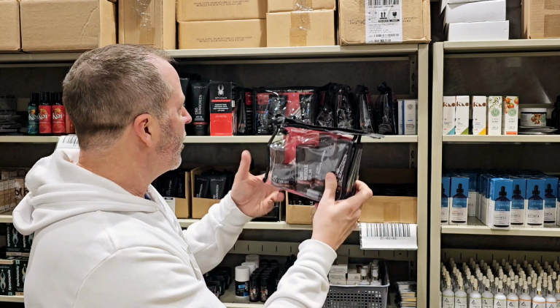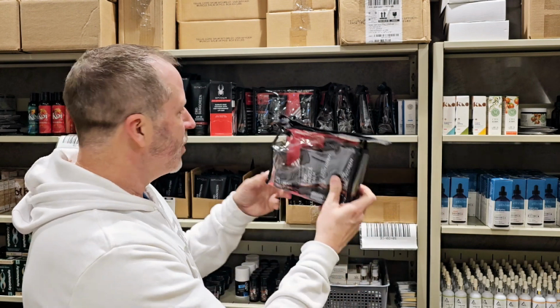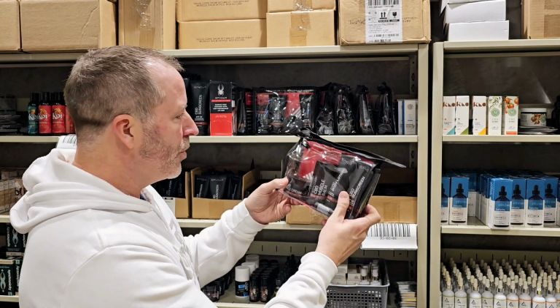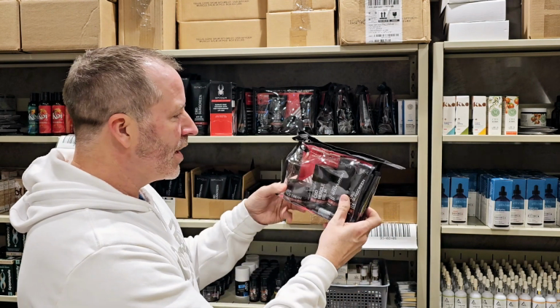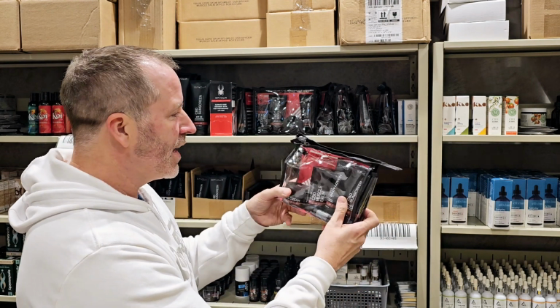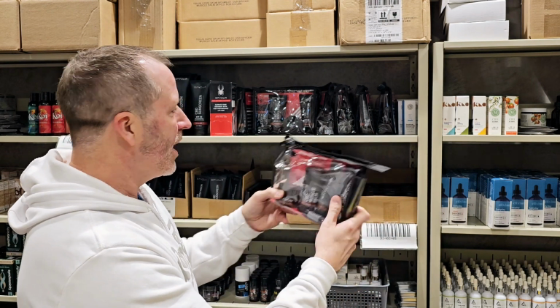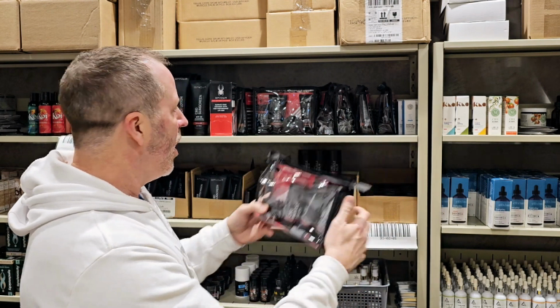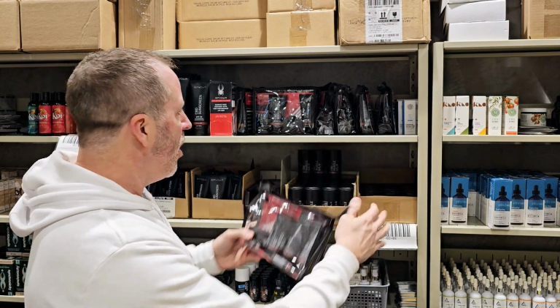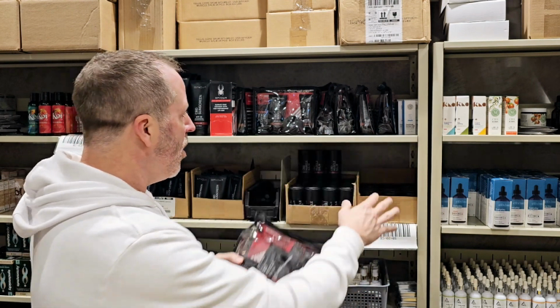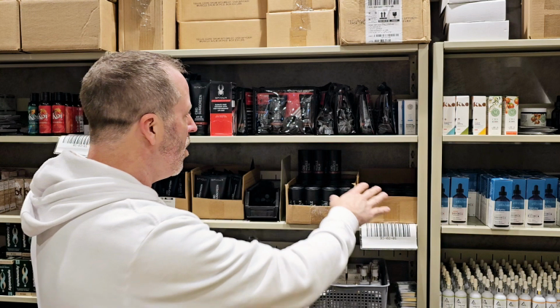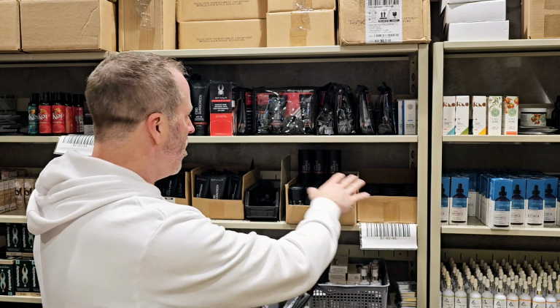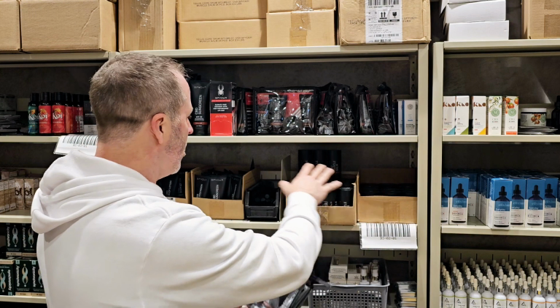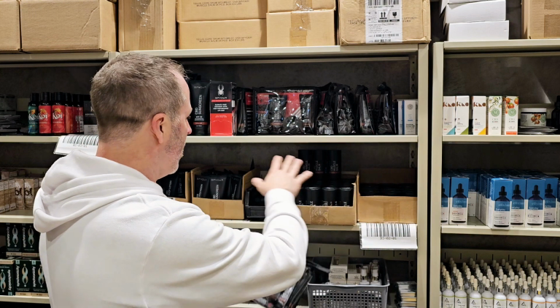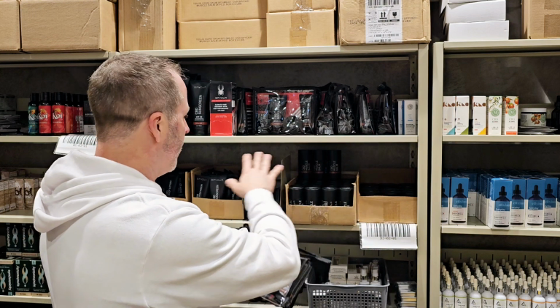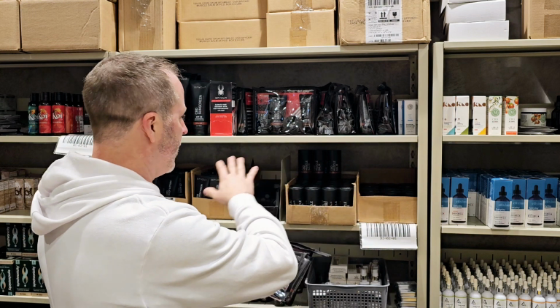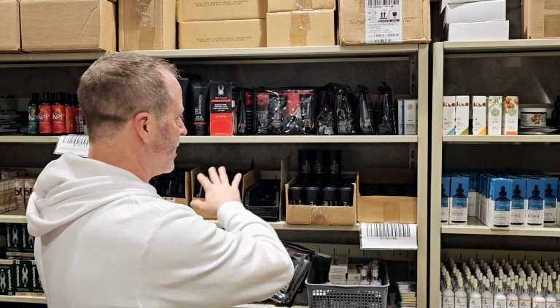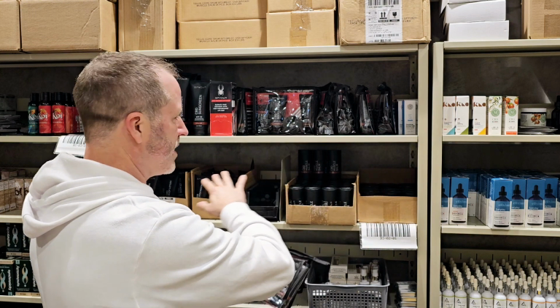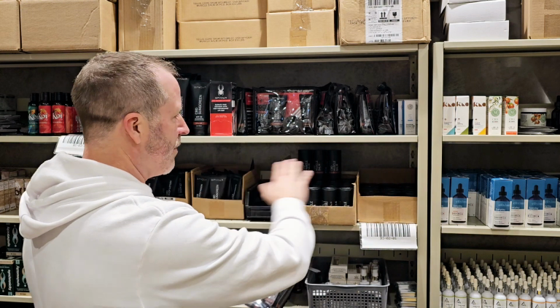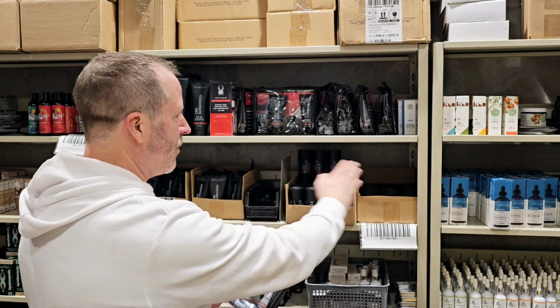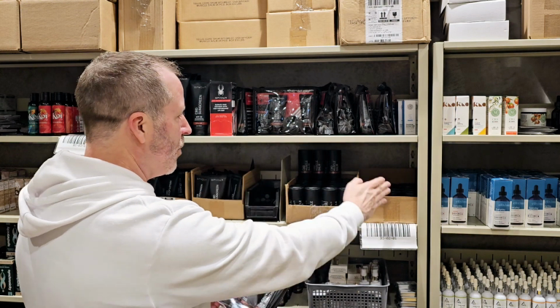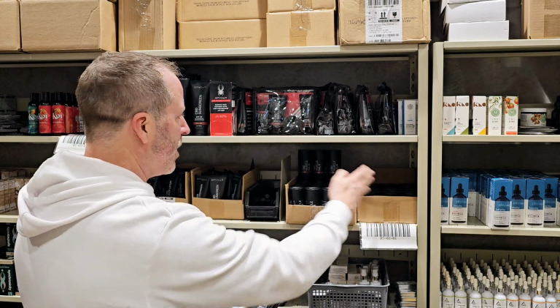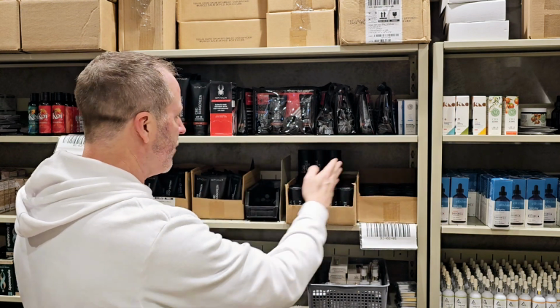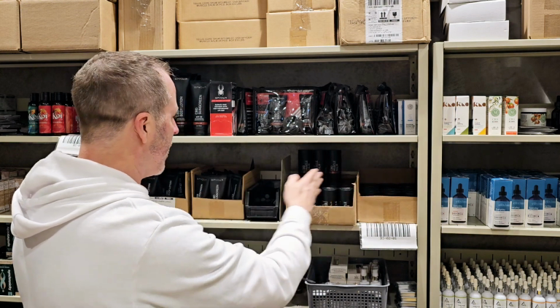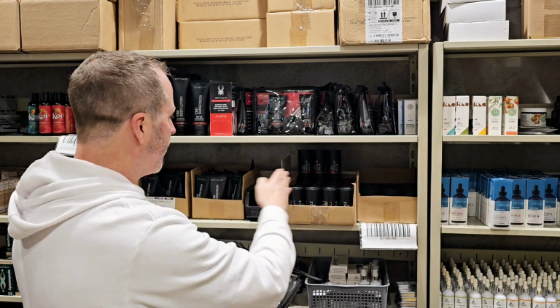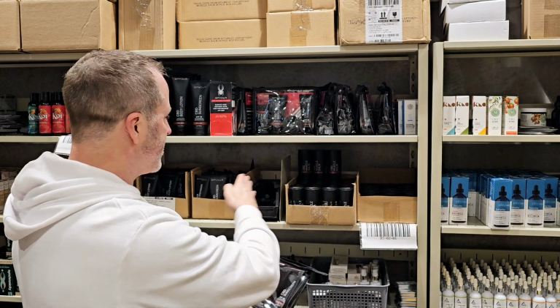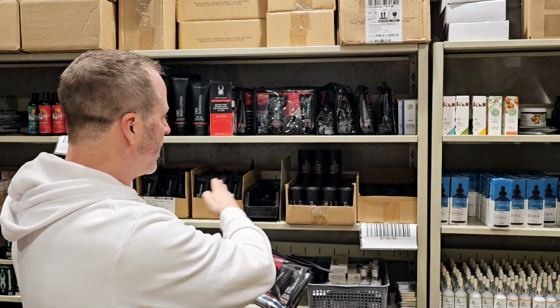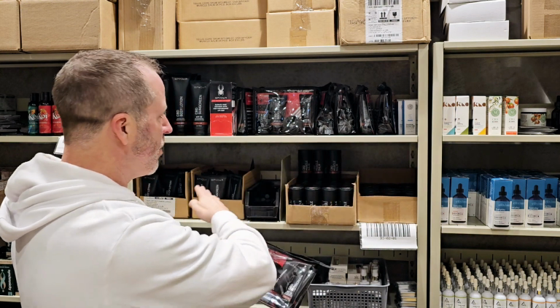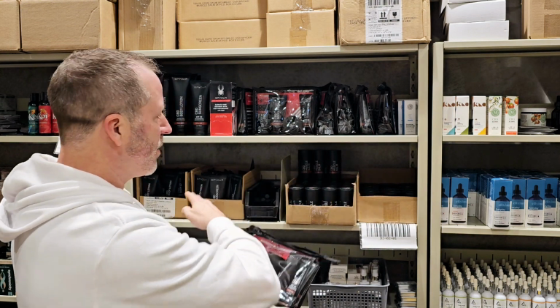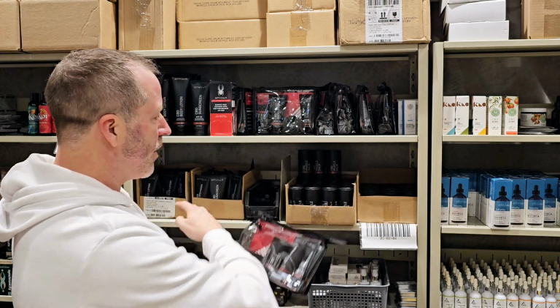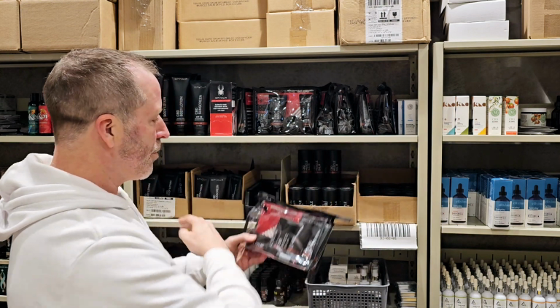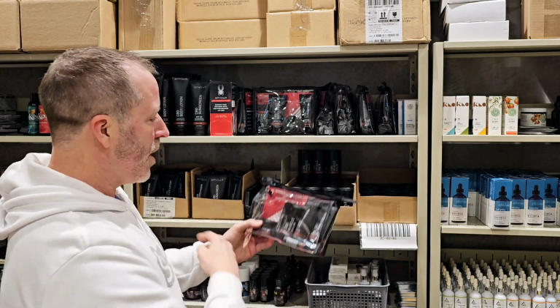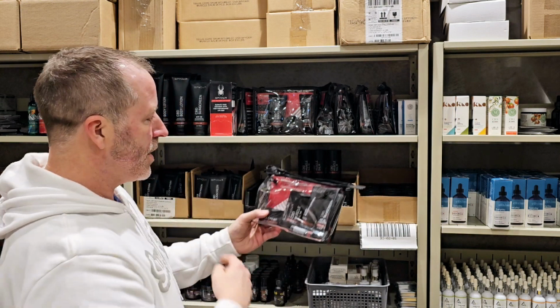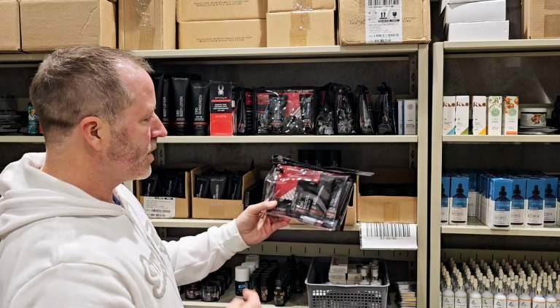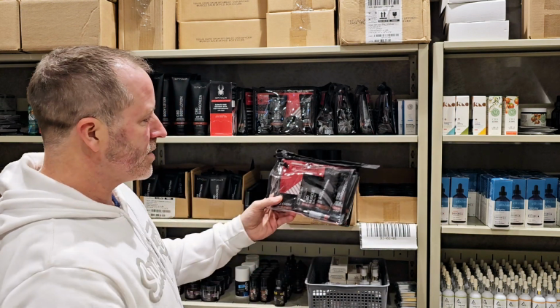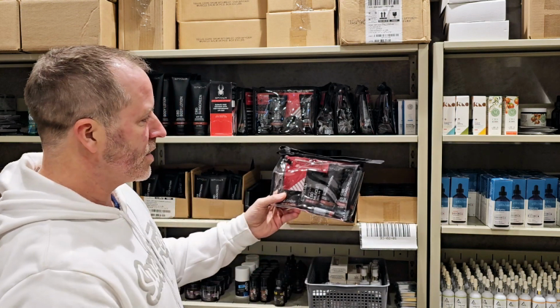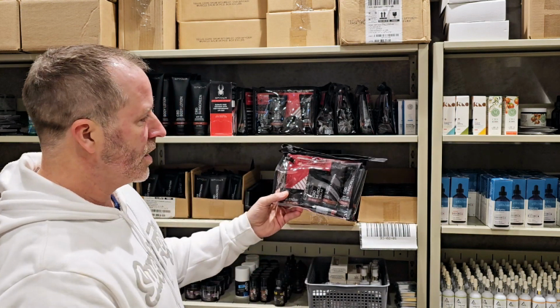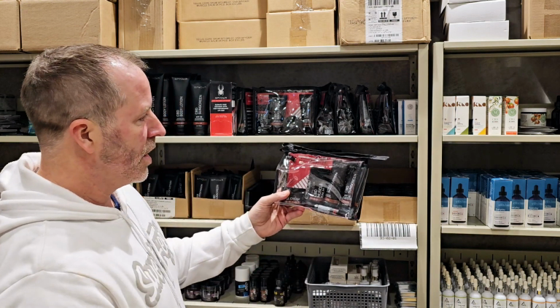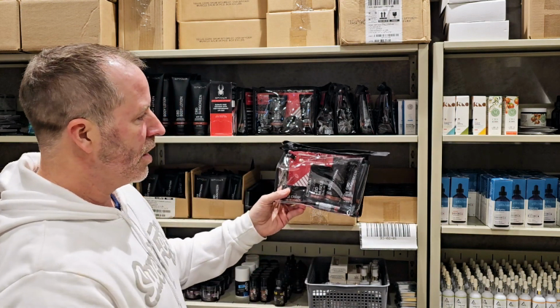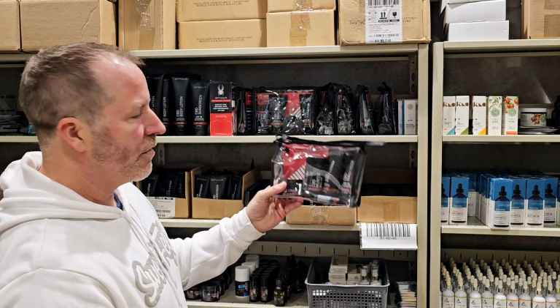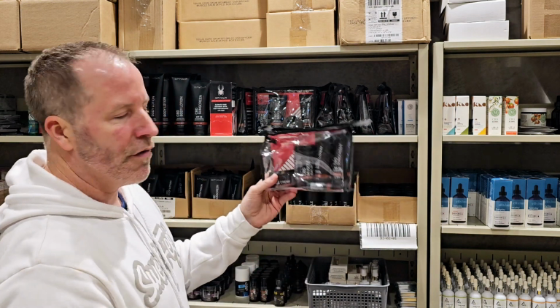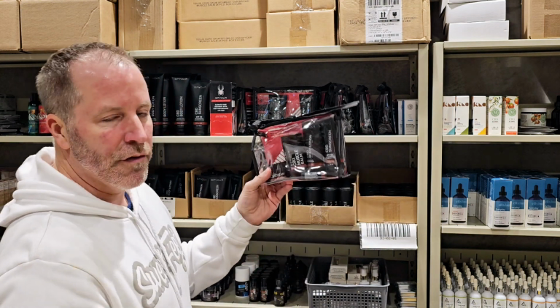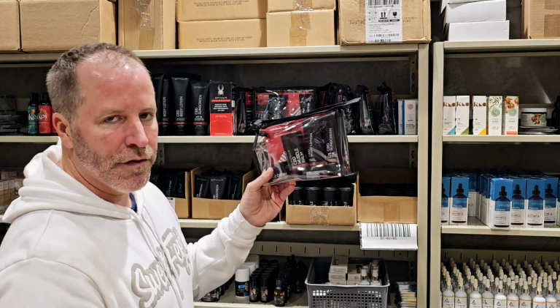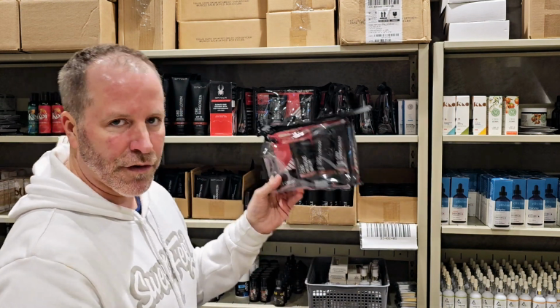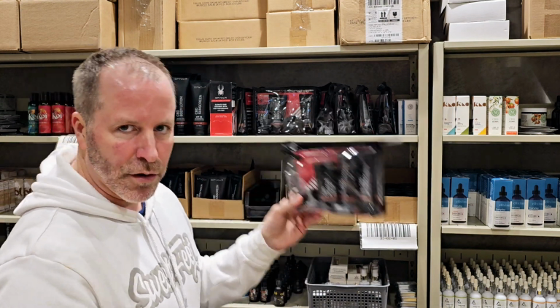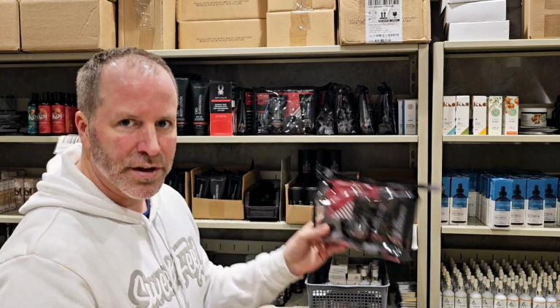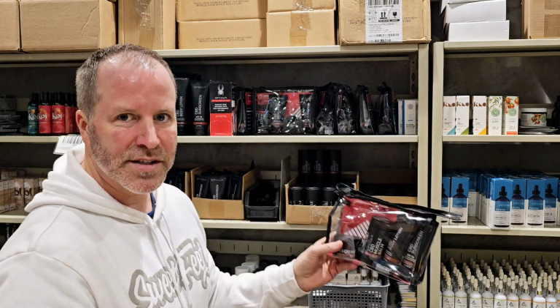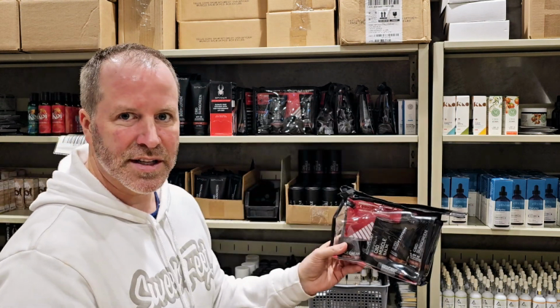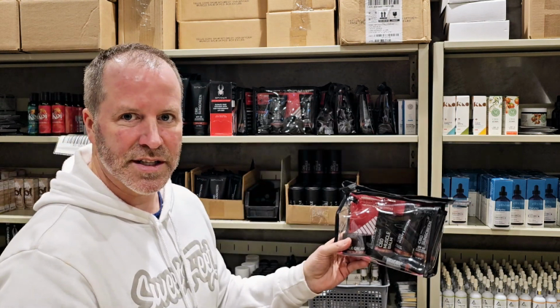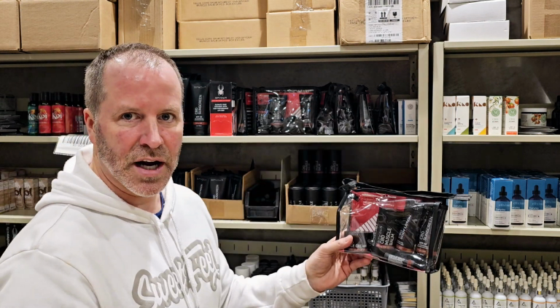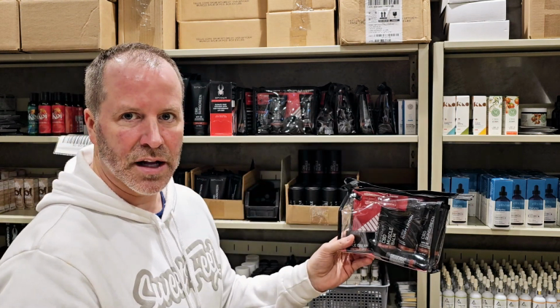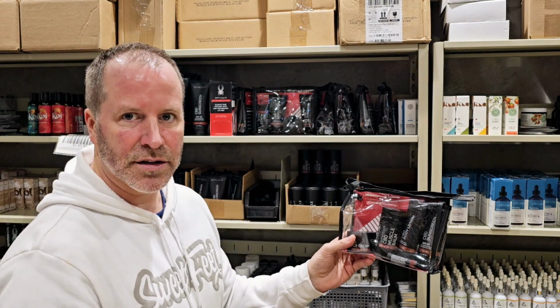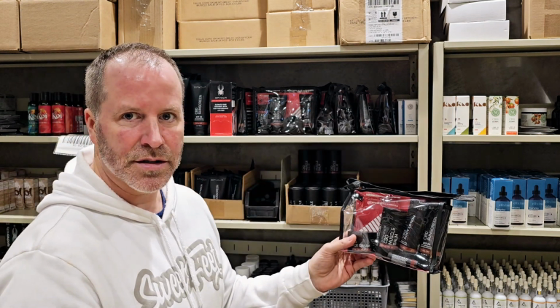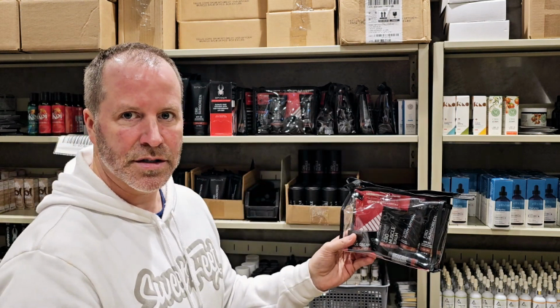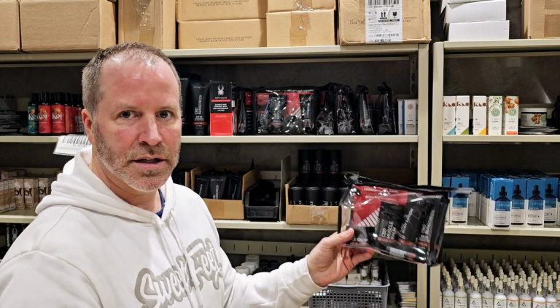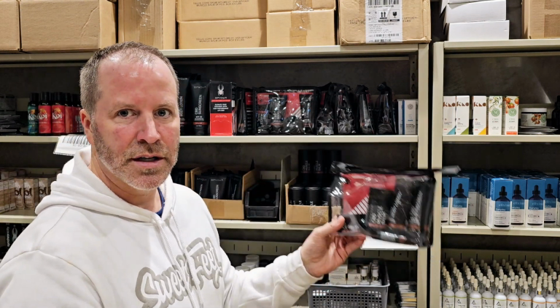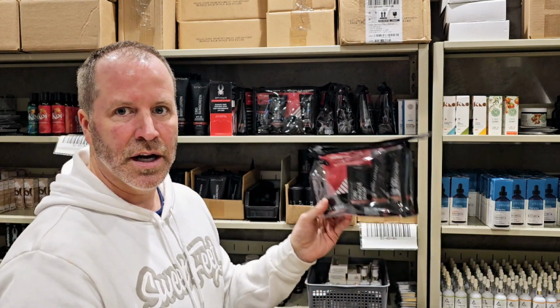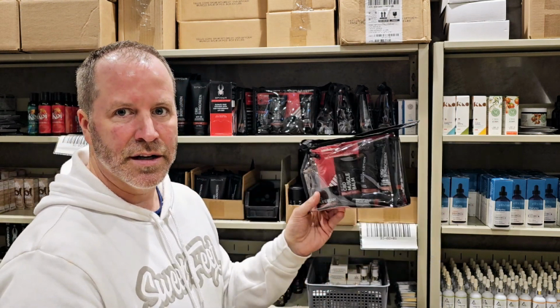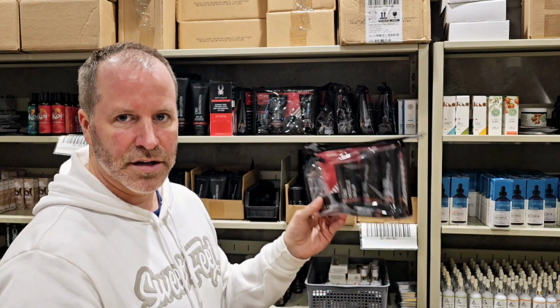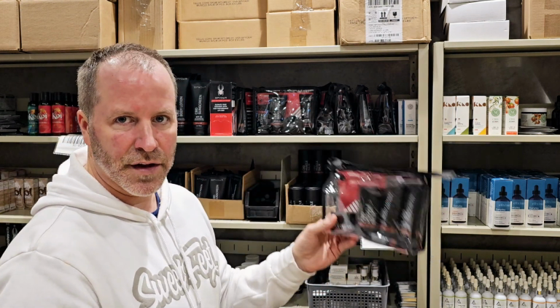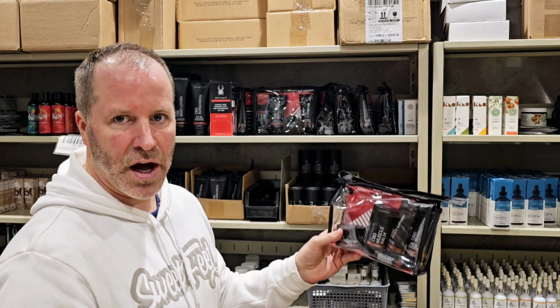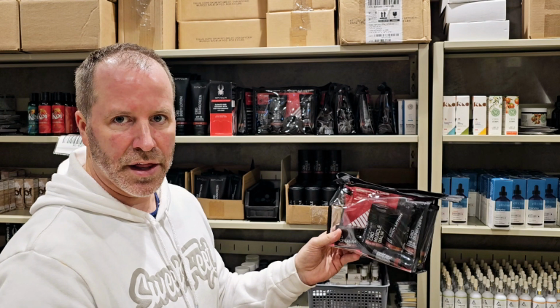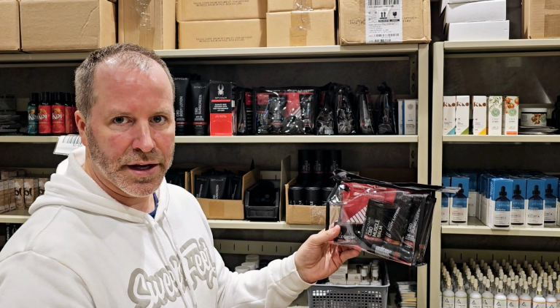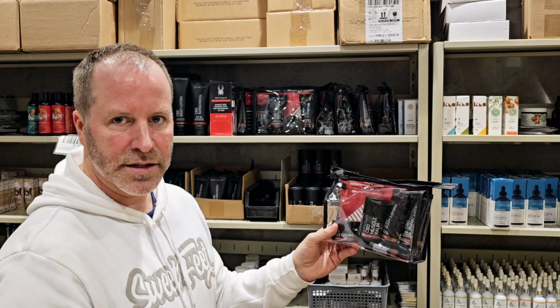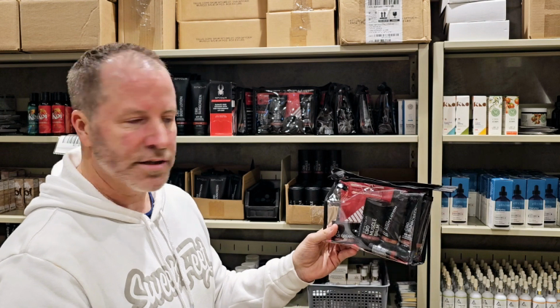You can get all of this — every single one of our products — for only $60 until the holidays.